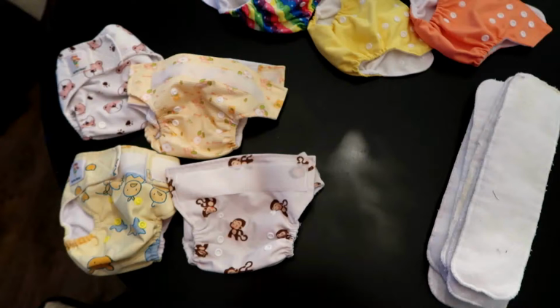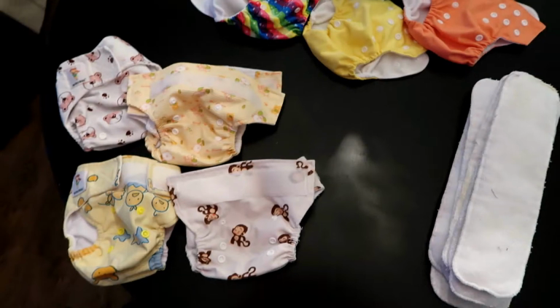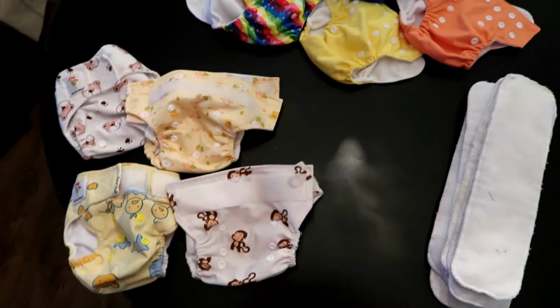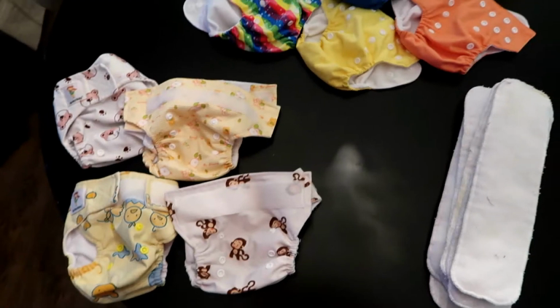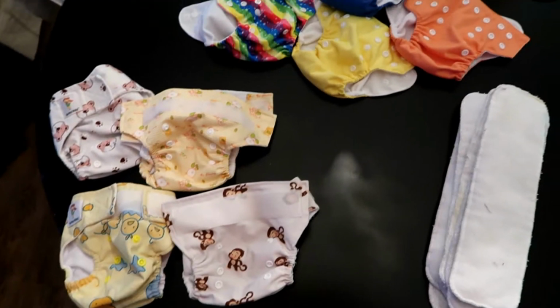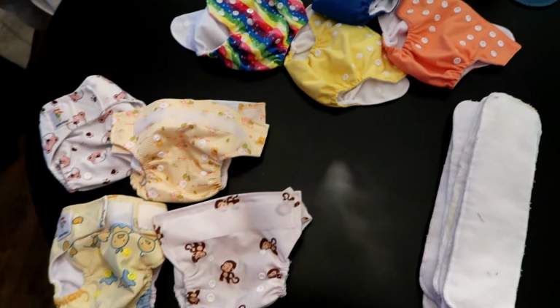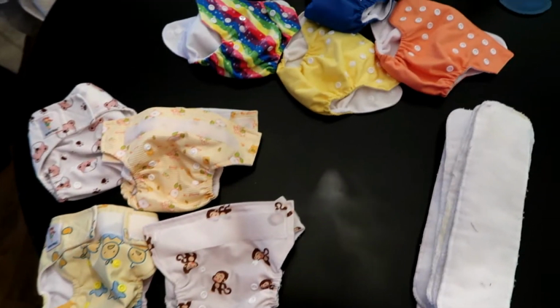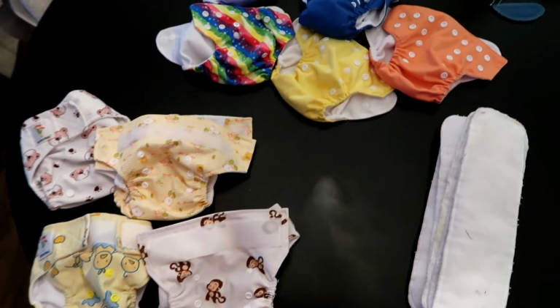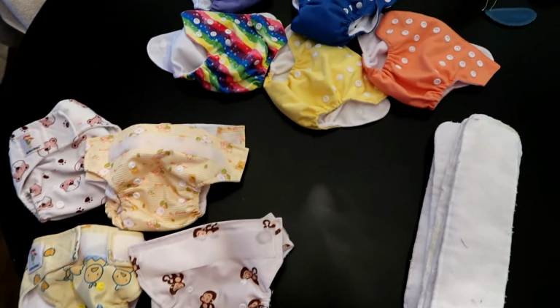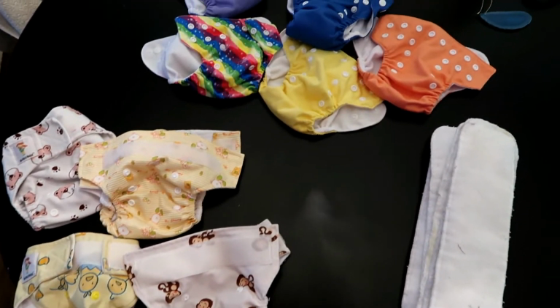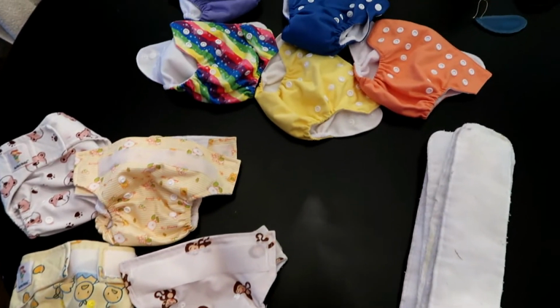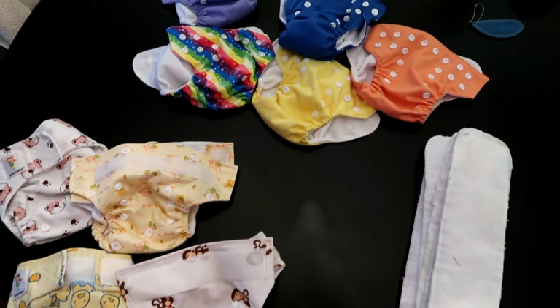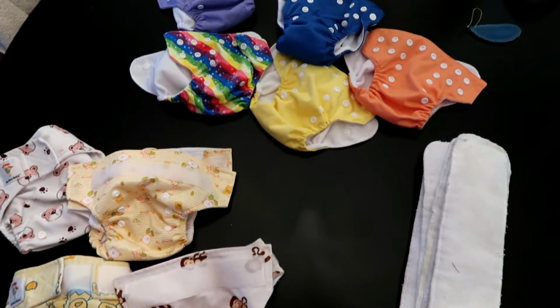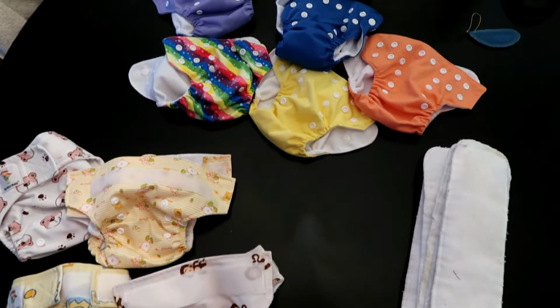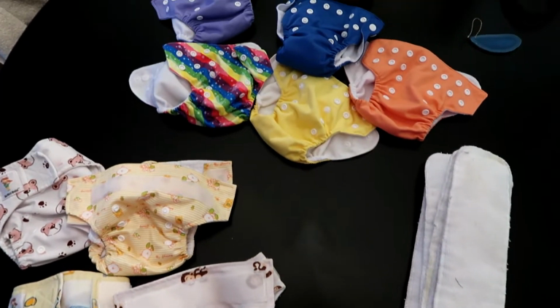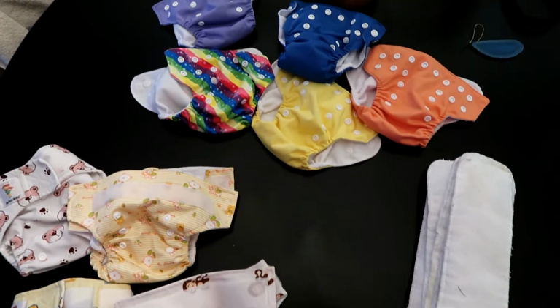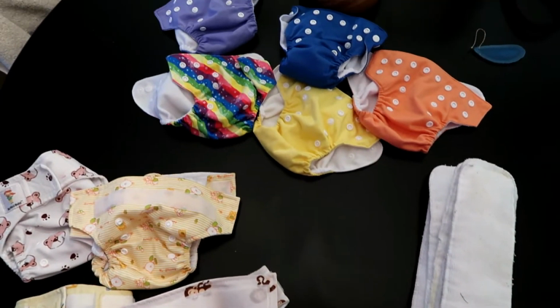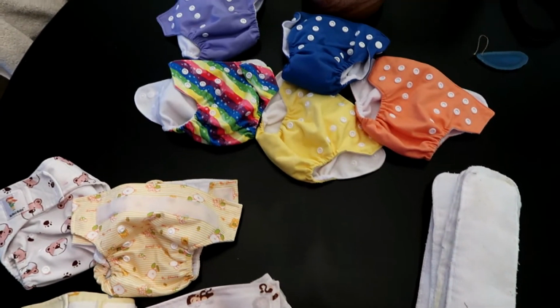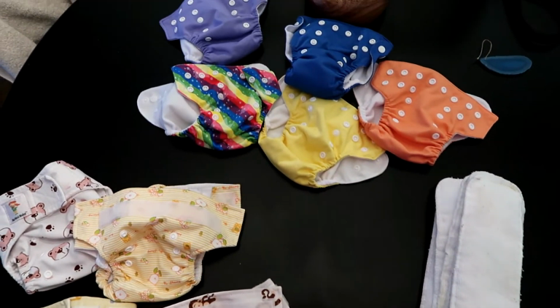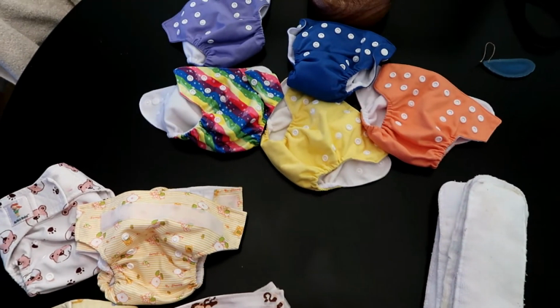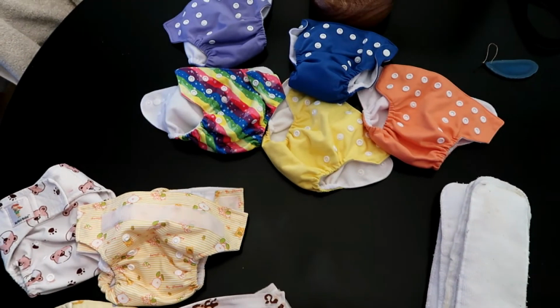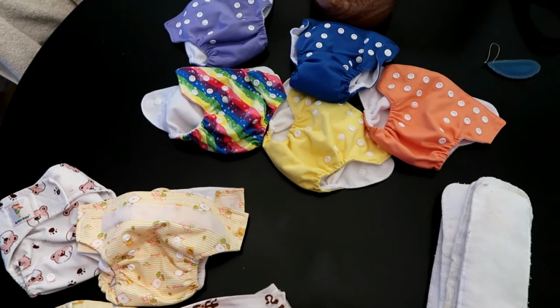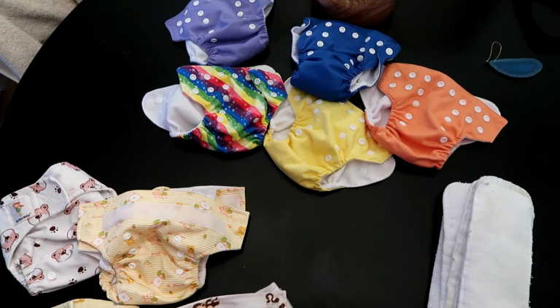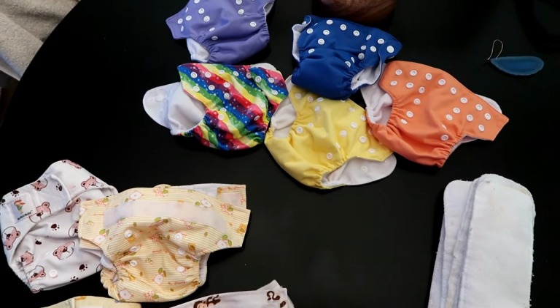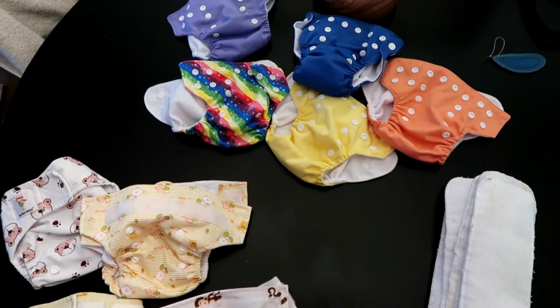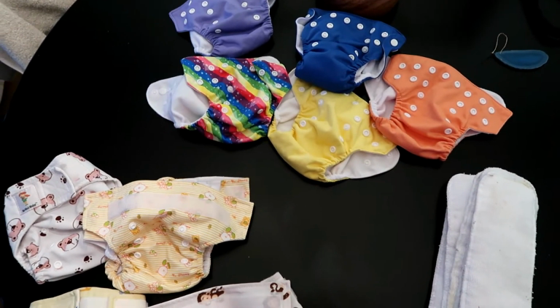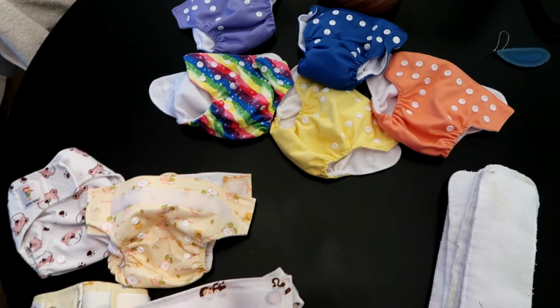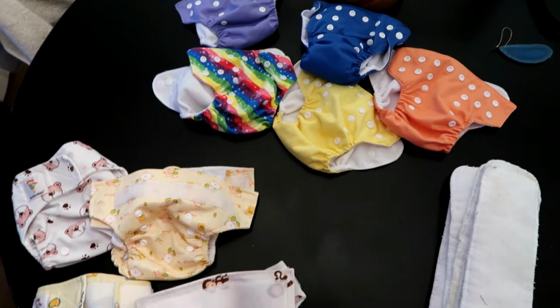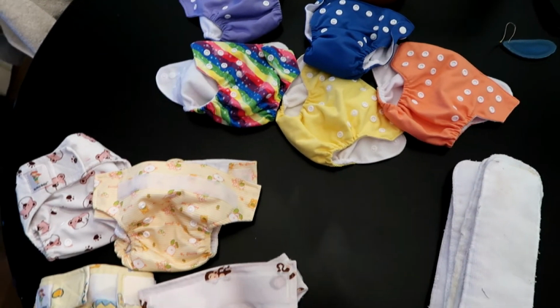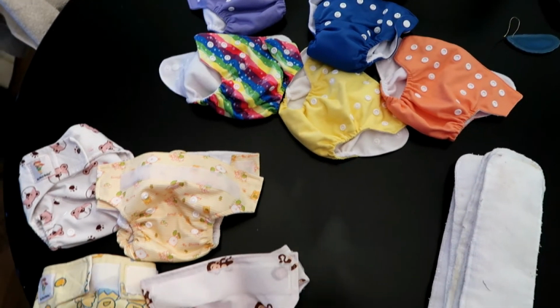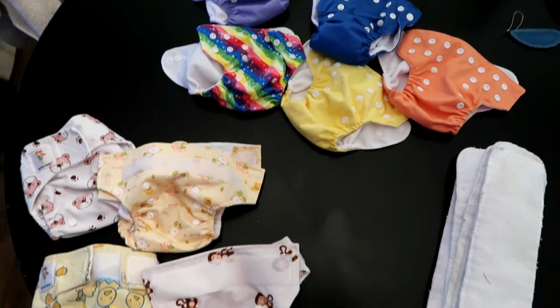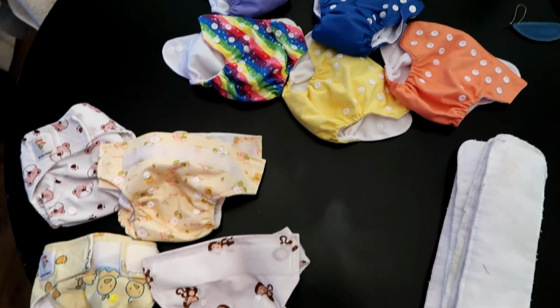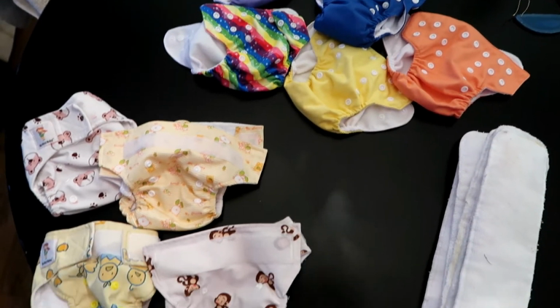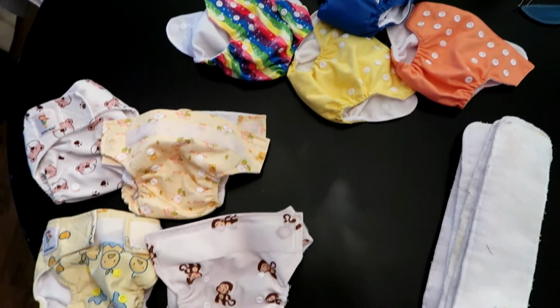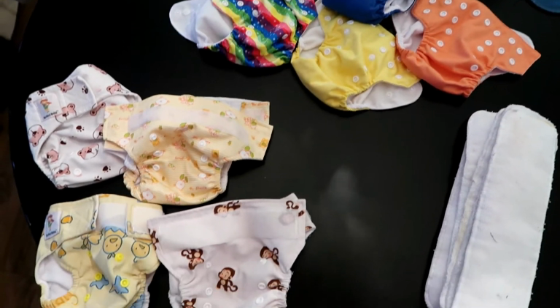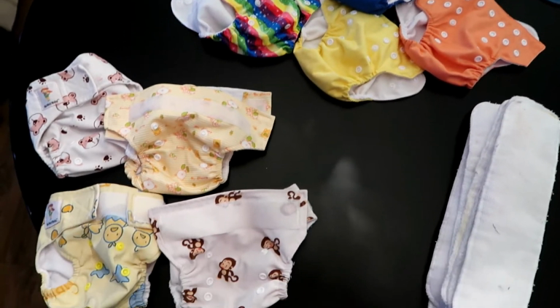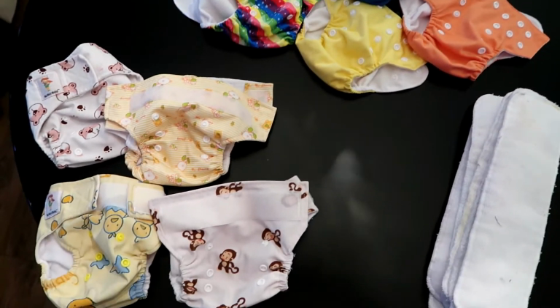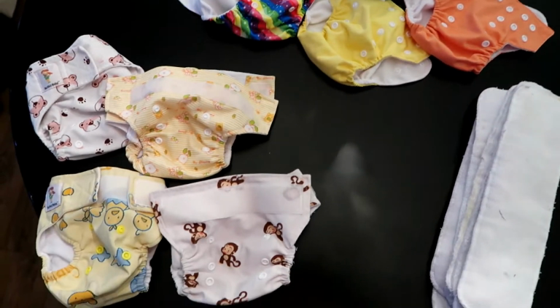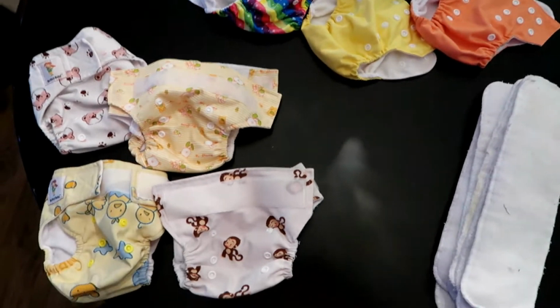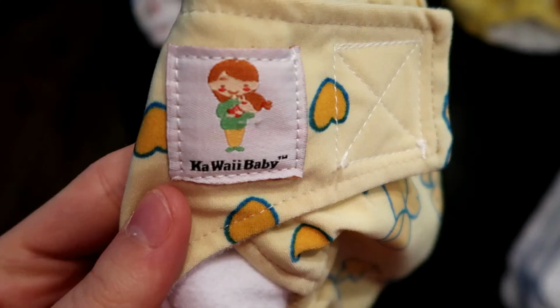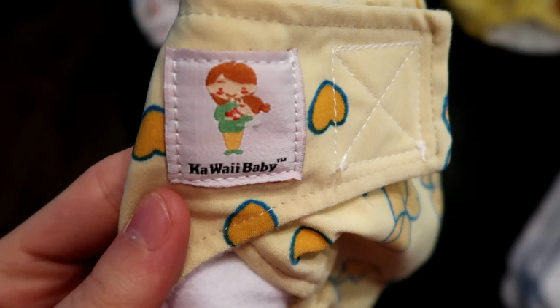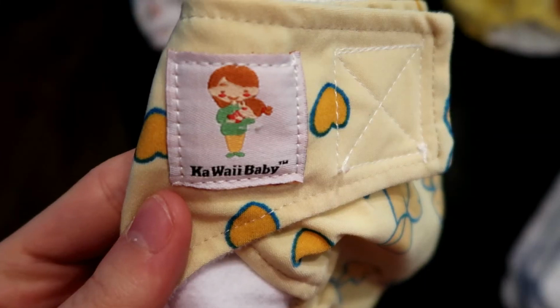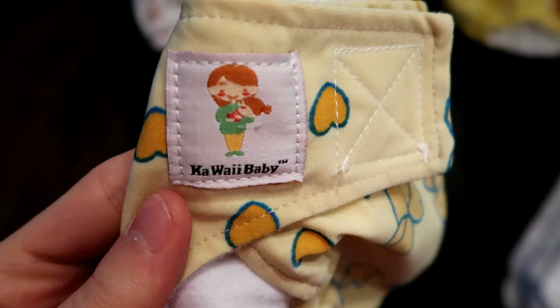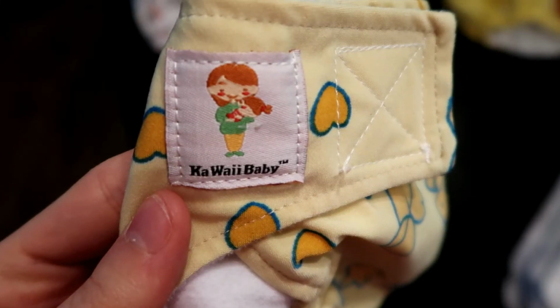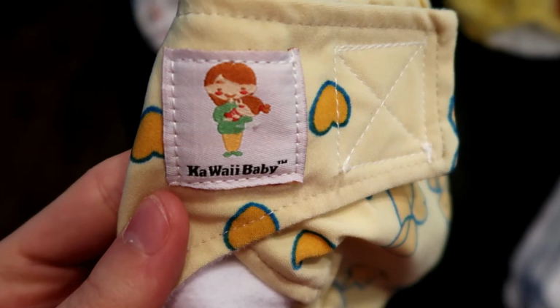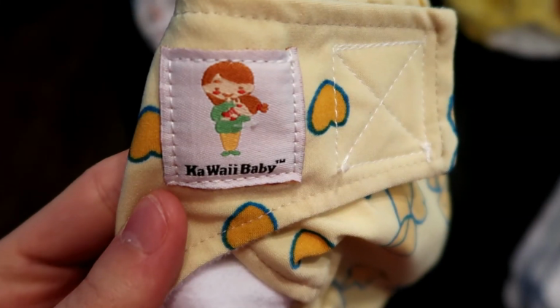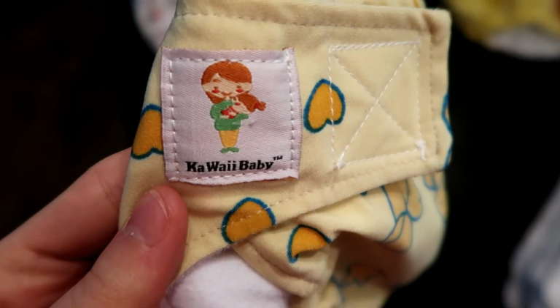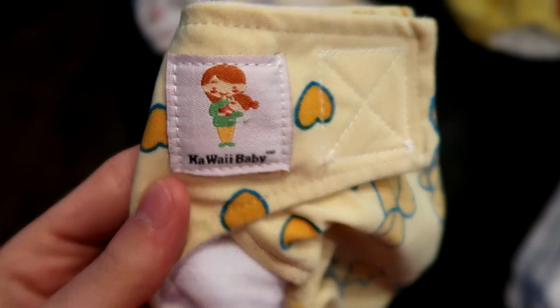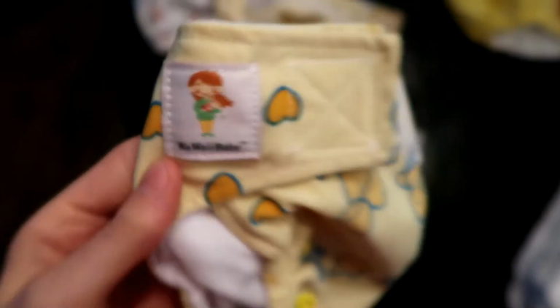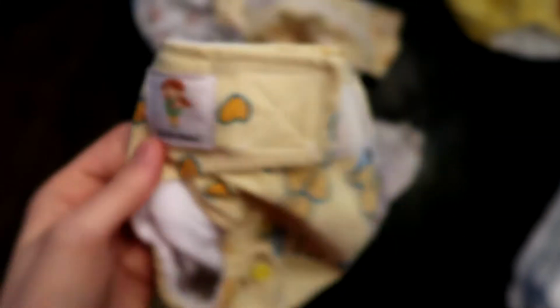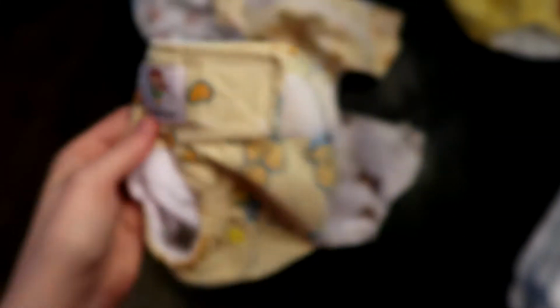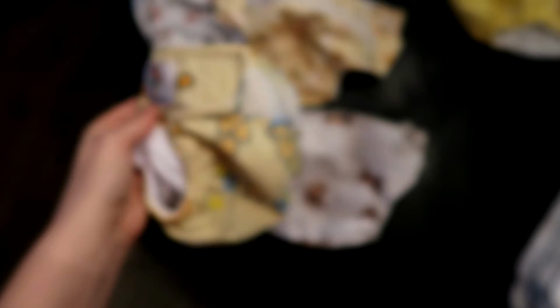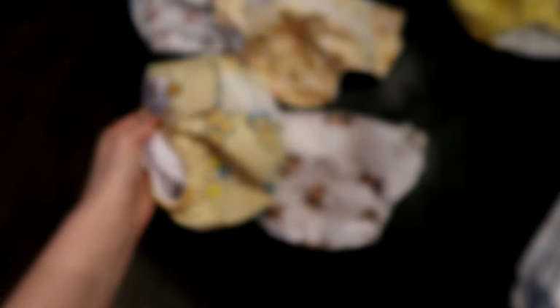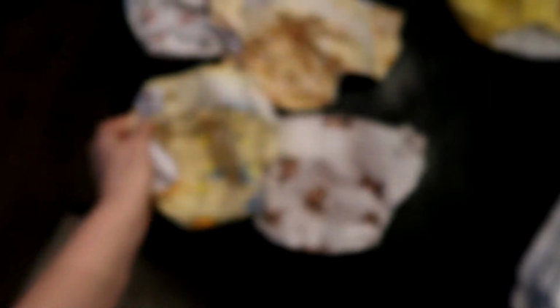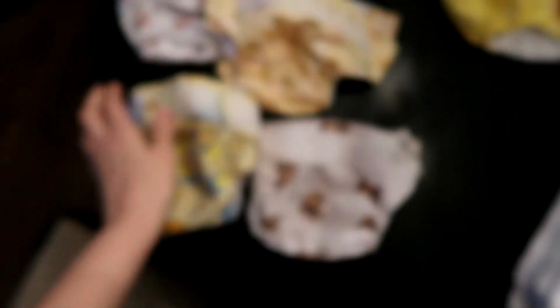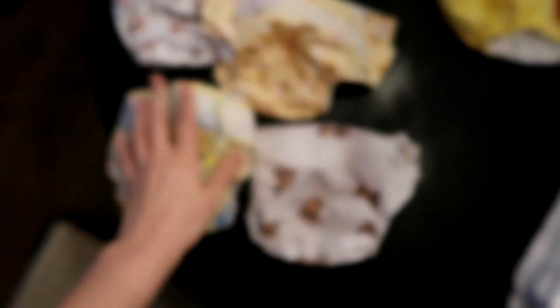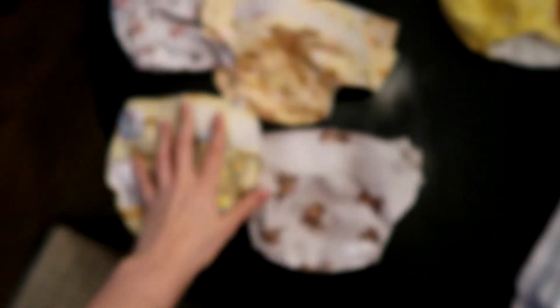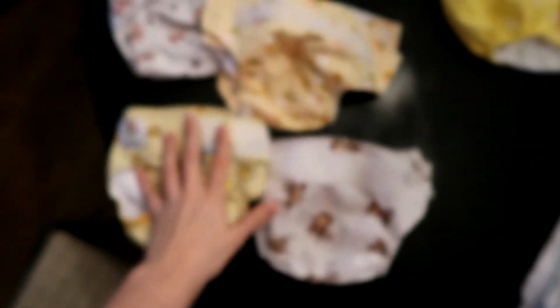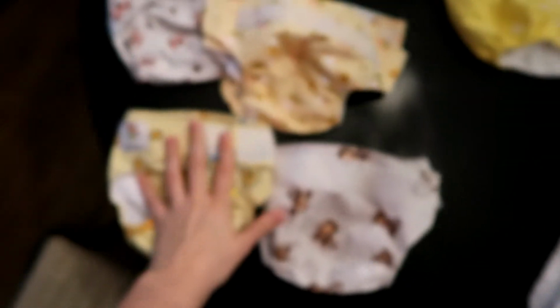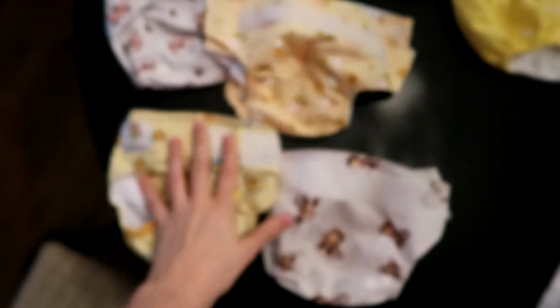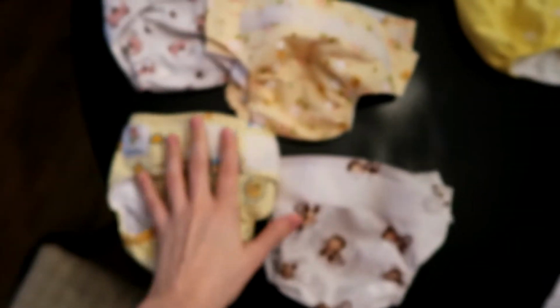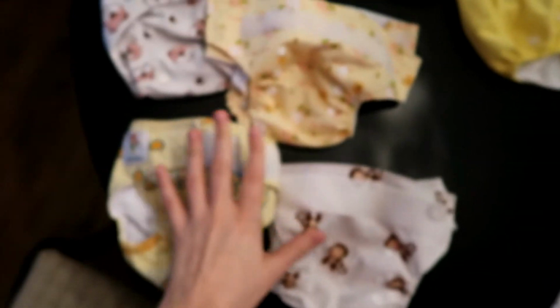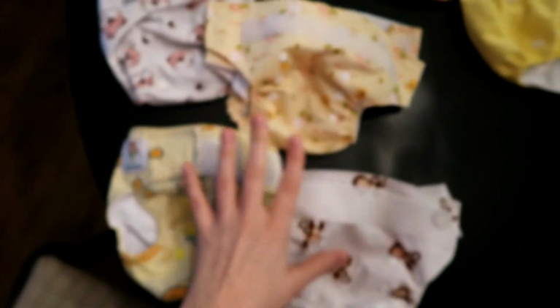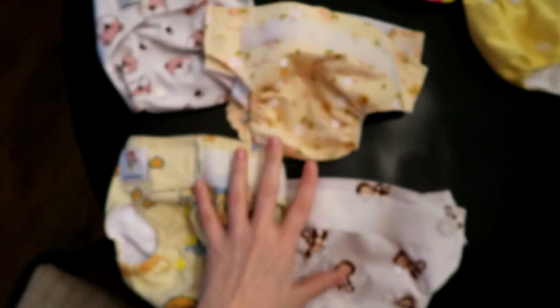Here we have my newborn cloth diaper stash. Over here we have the Kawaii Baby cloth diaper stash.